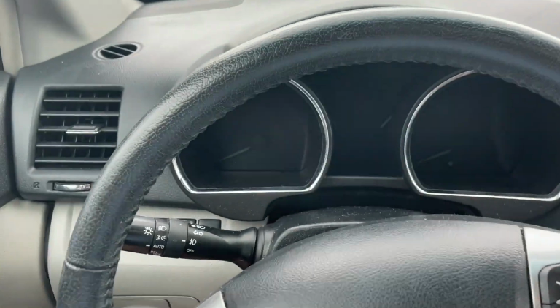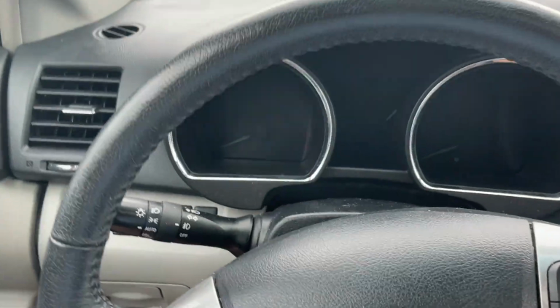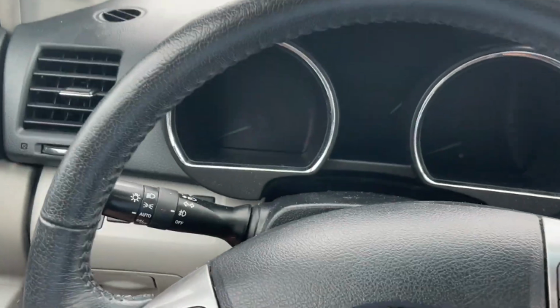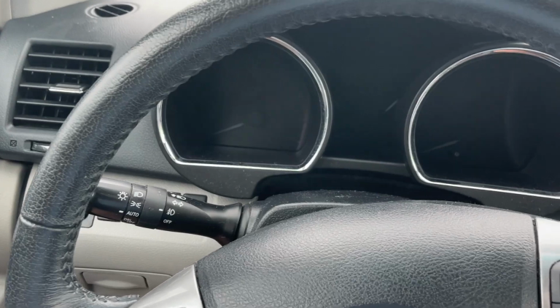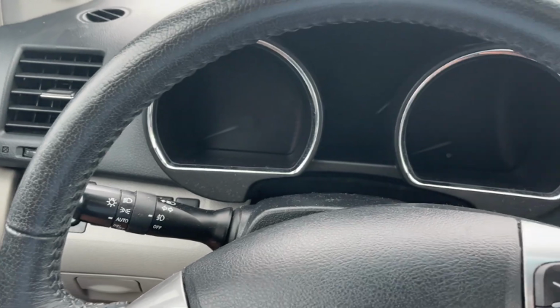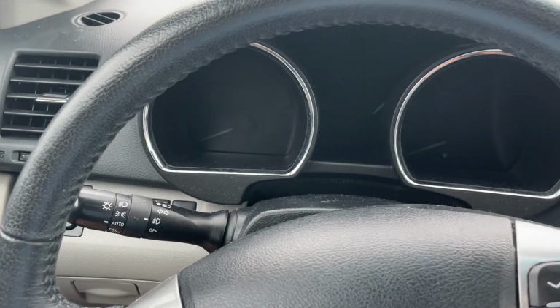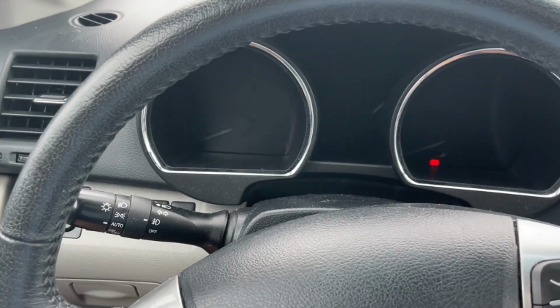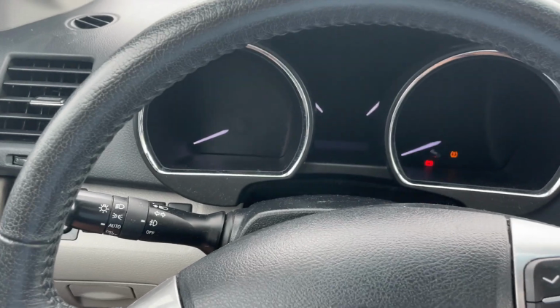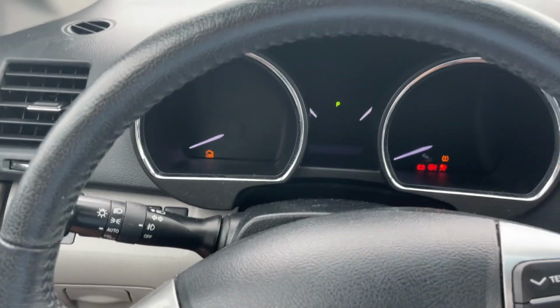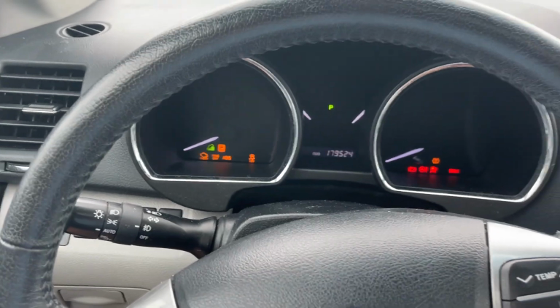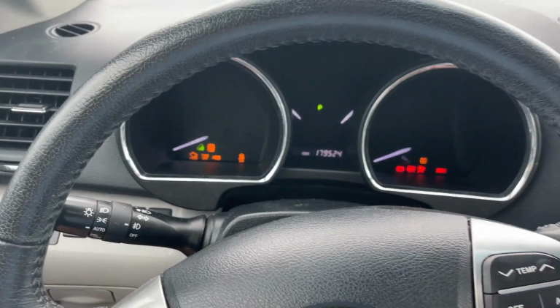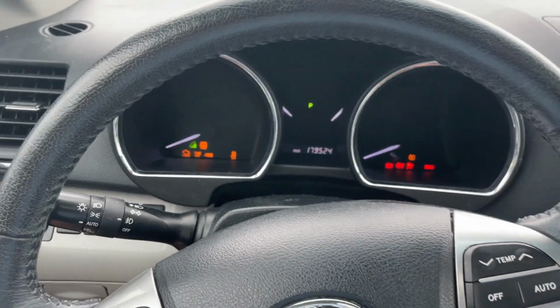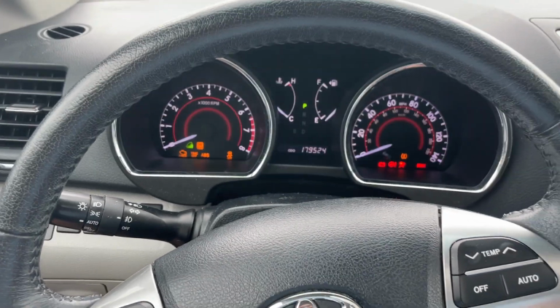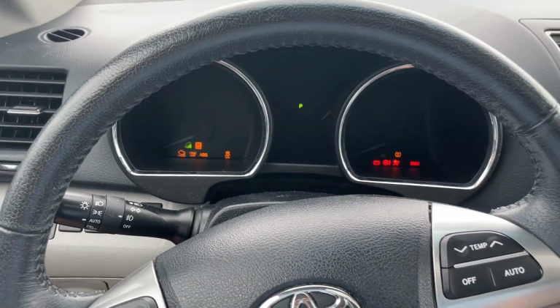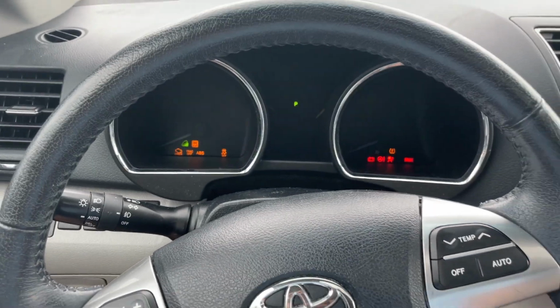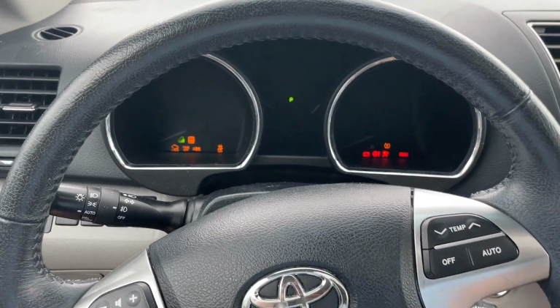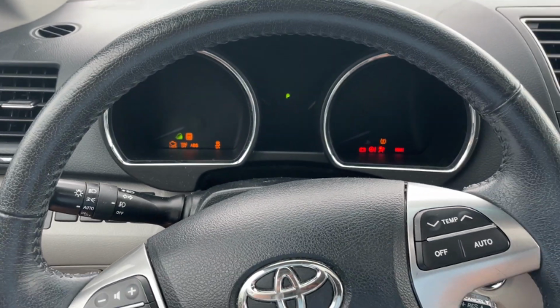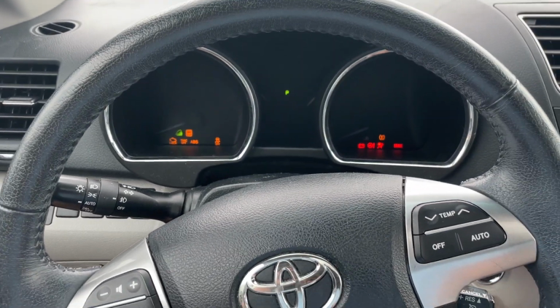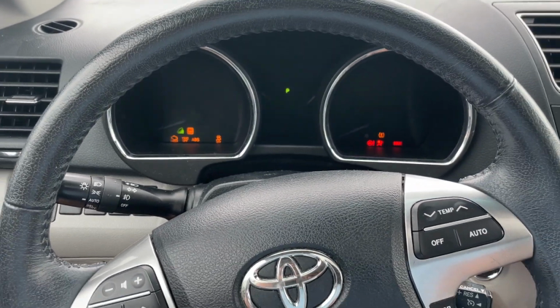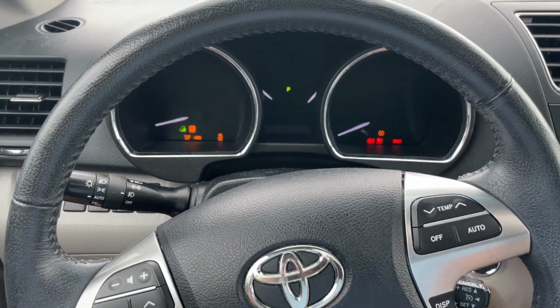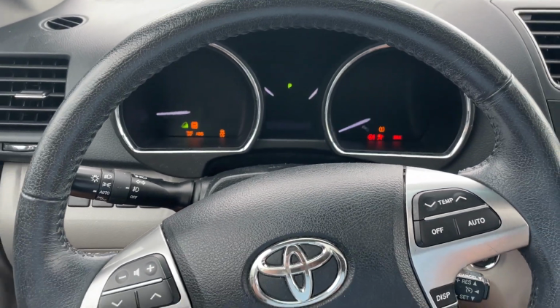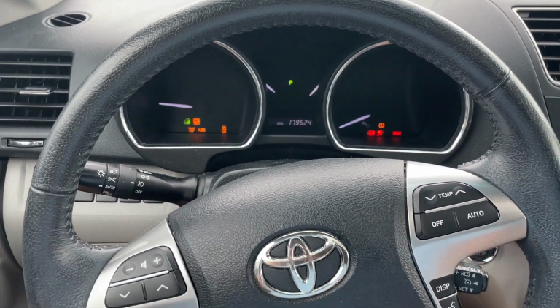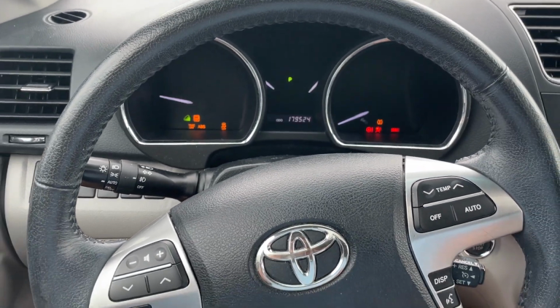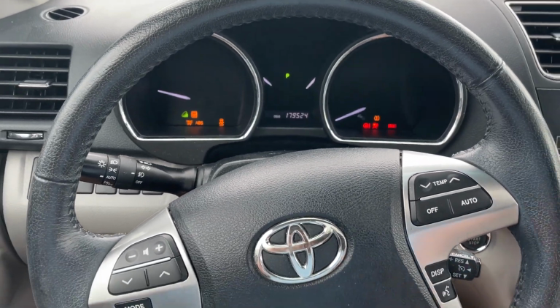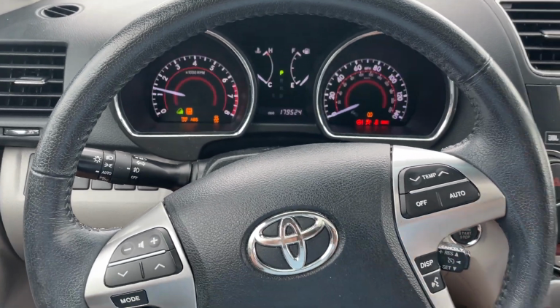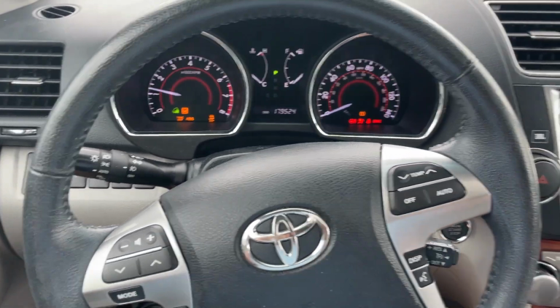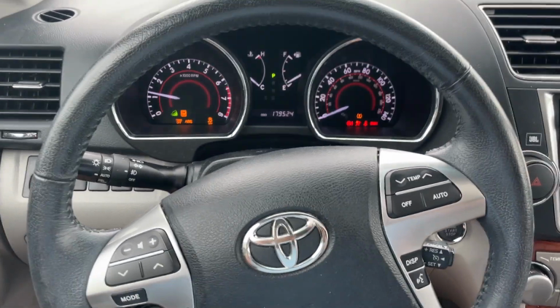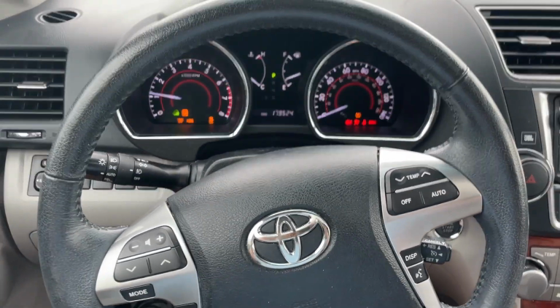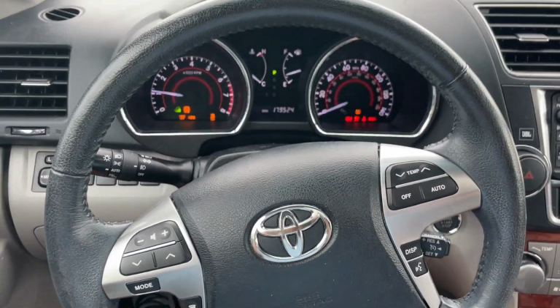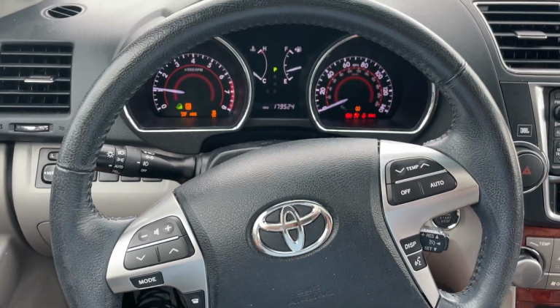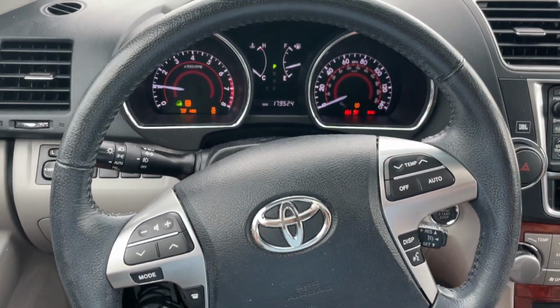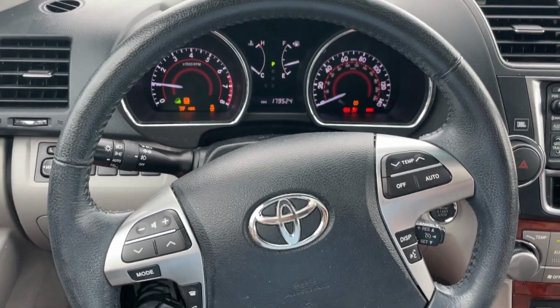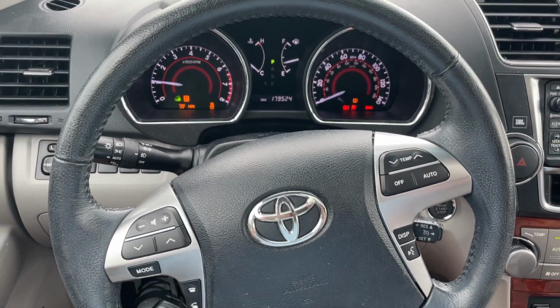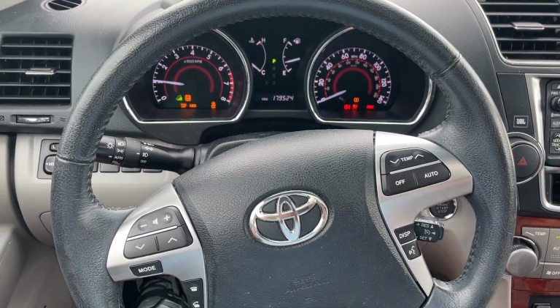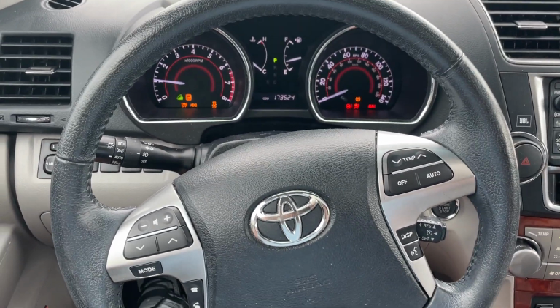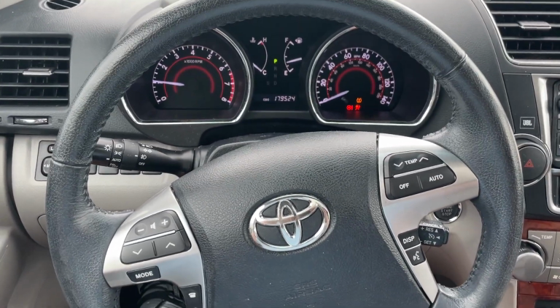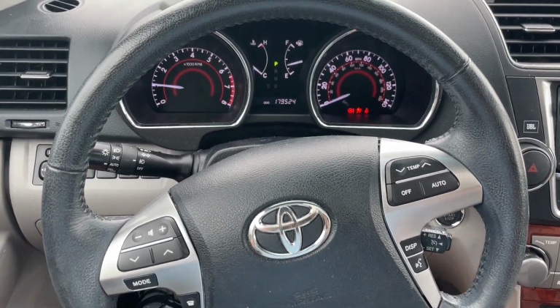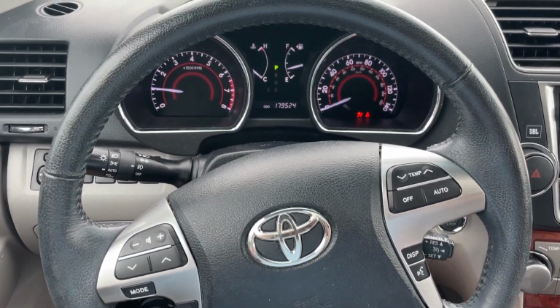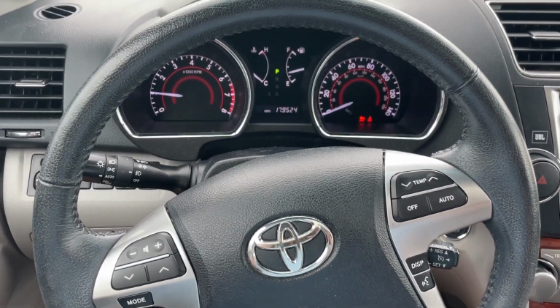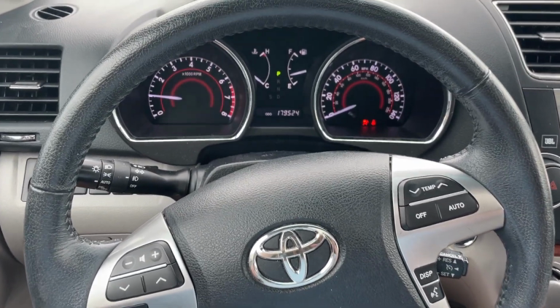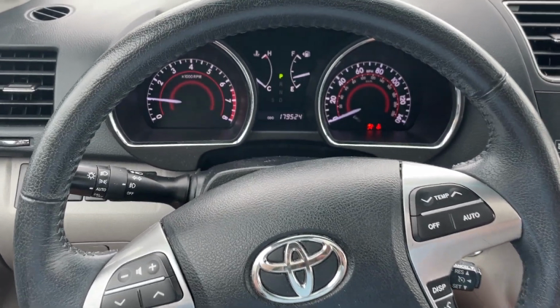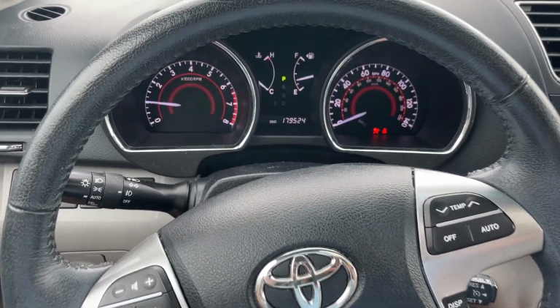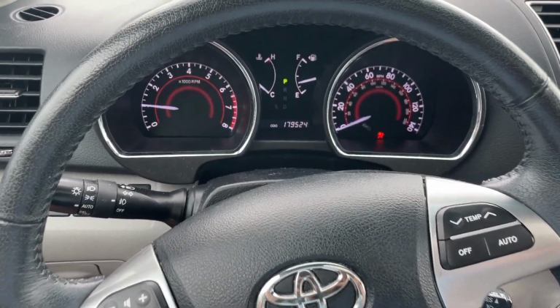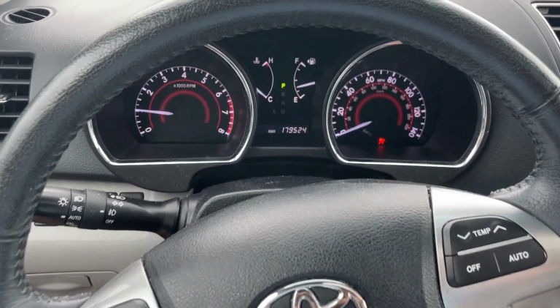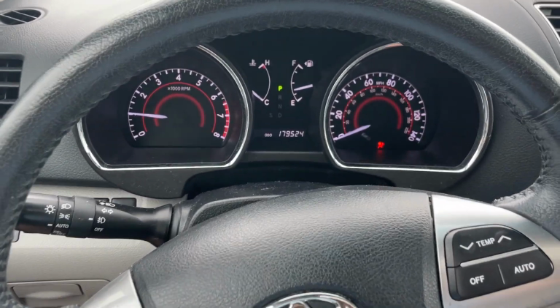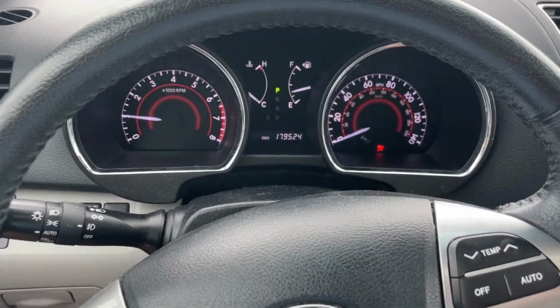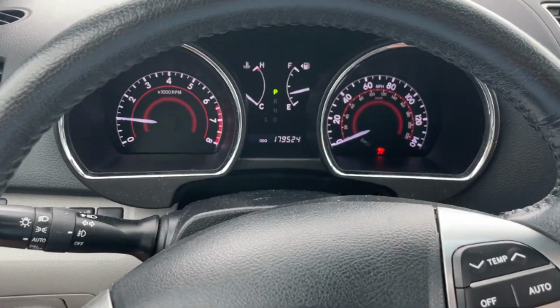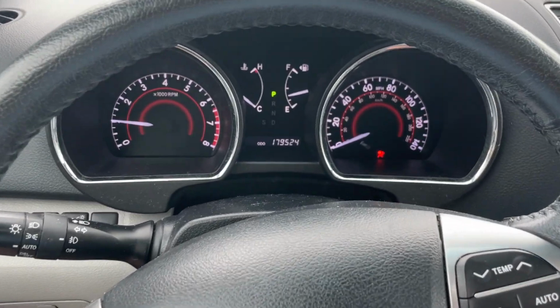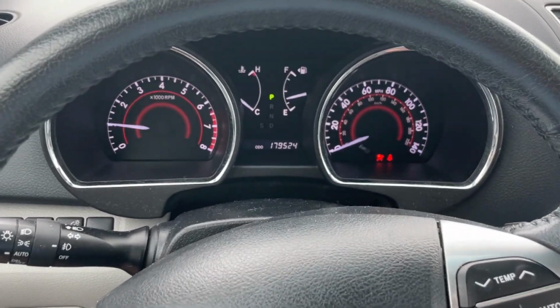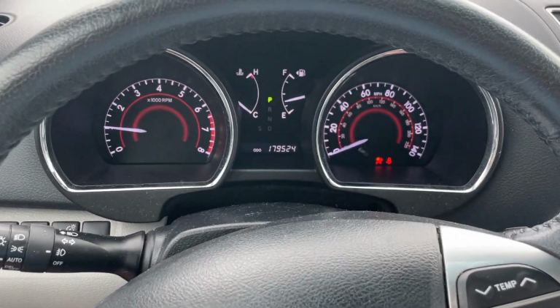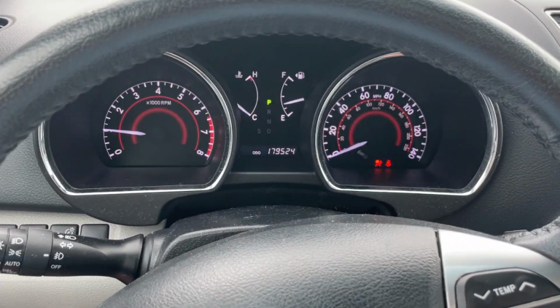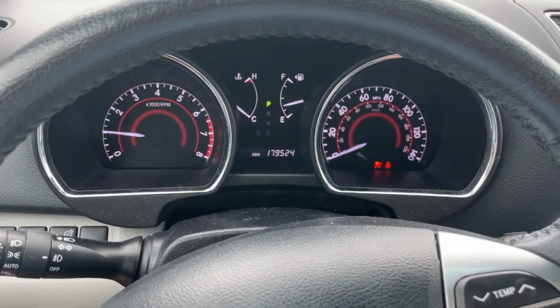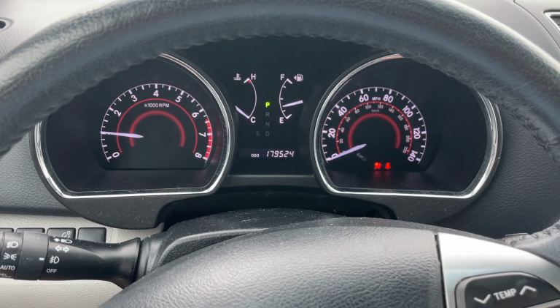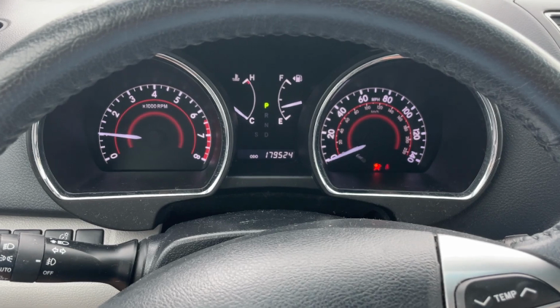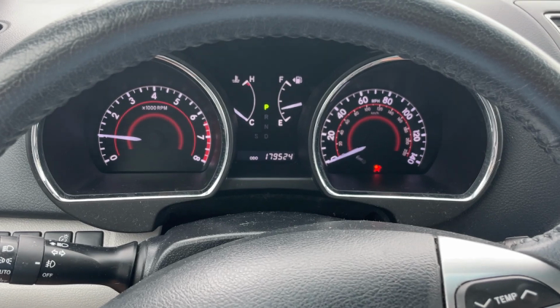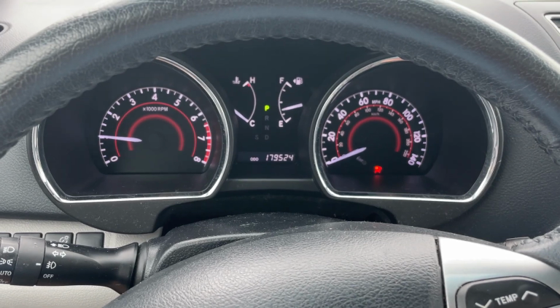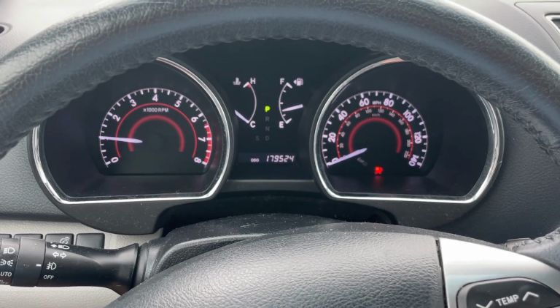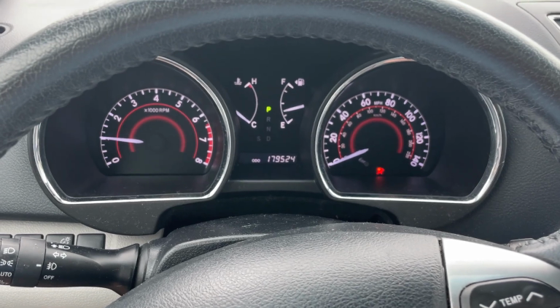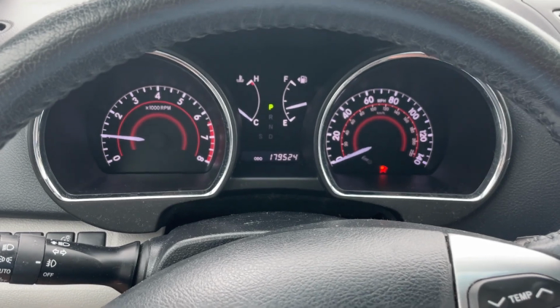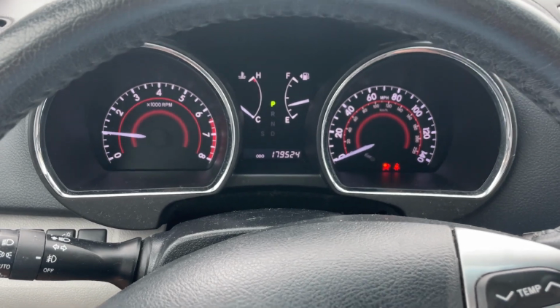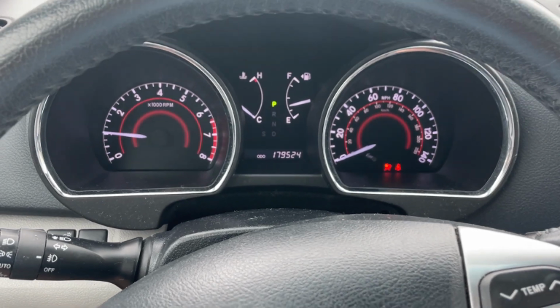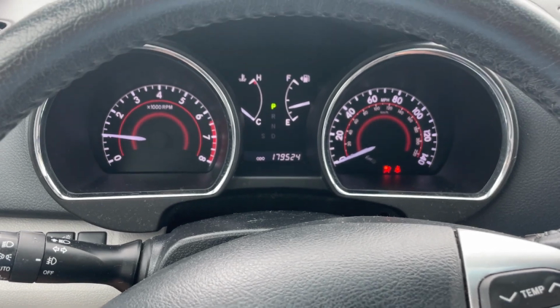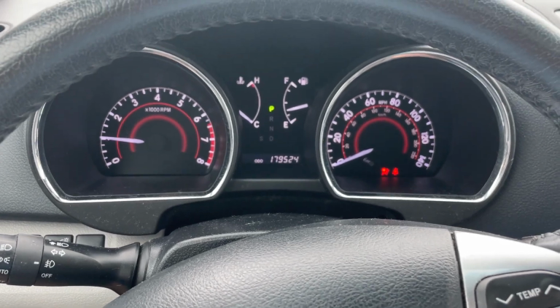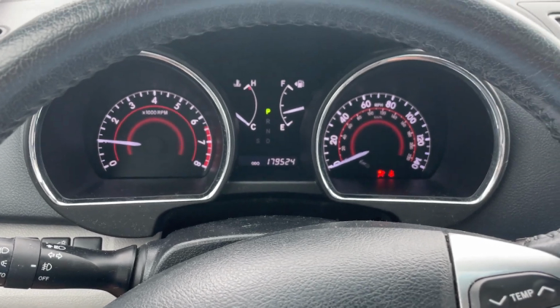Just 179,000 on the miles. These are 300,000-mile cars, easy. No warning lights on.